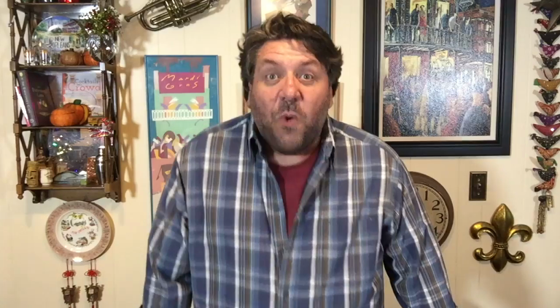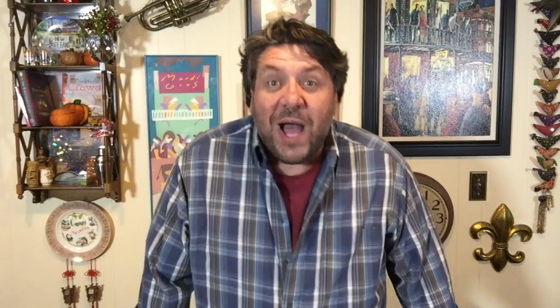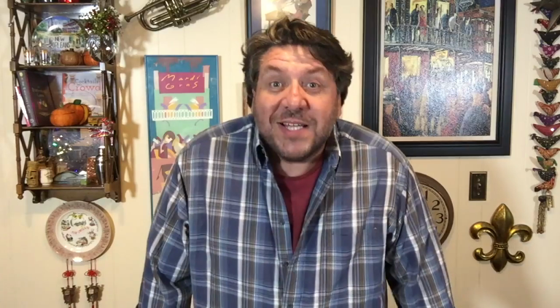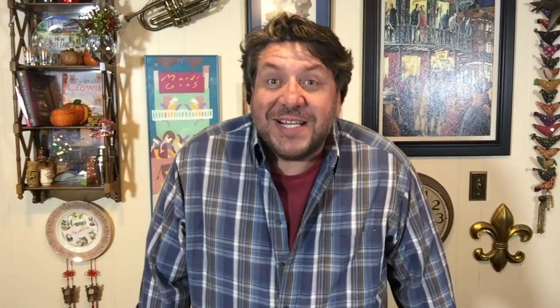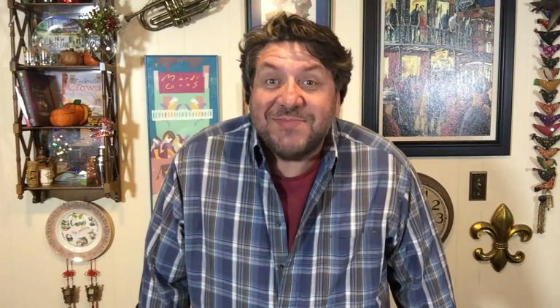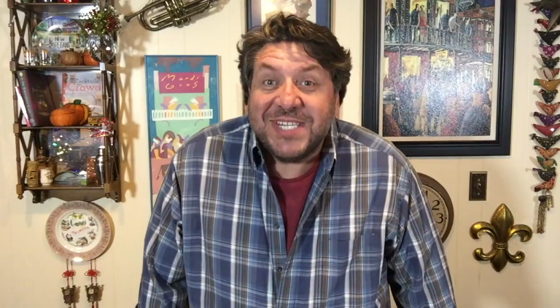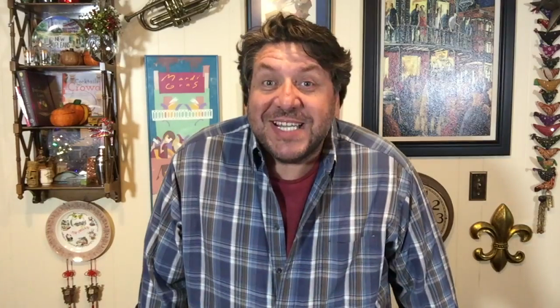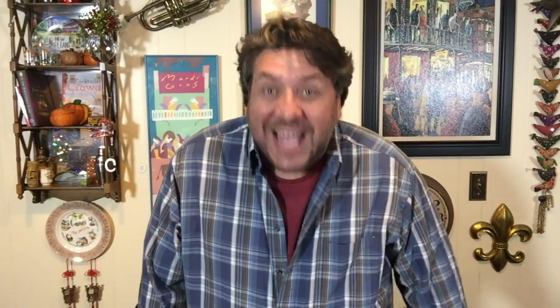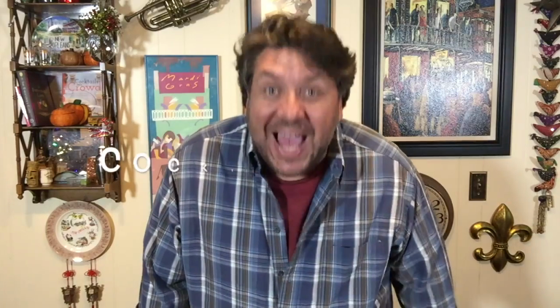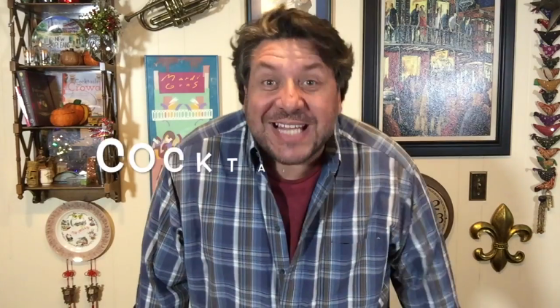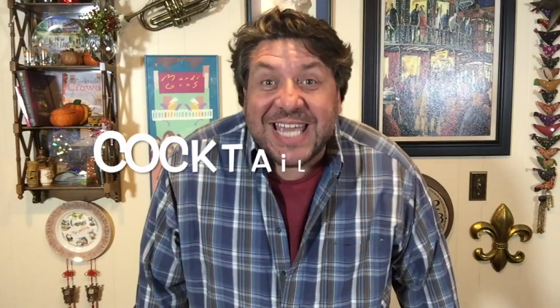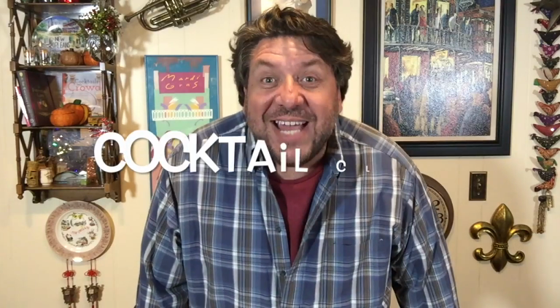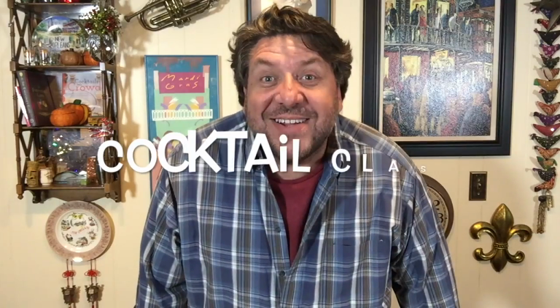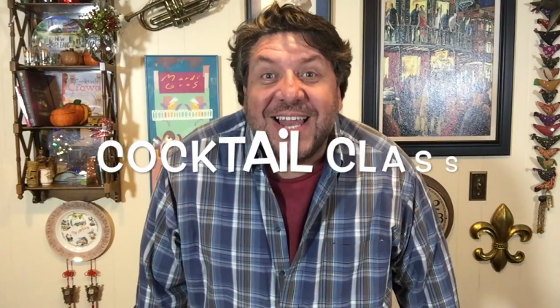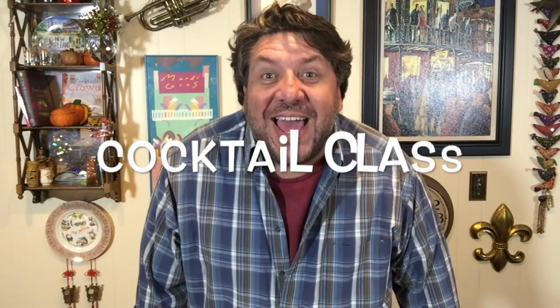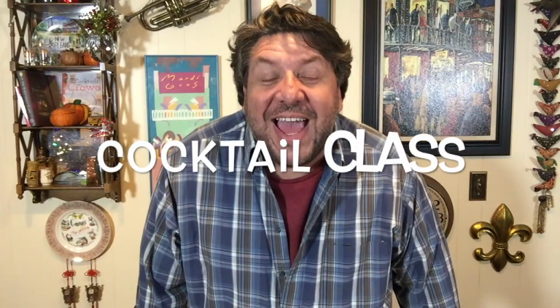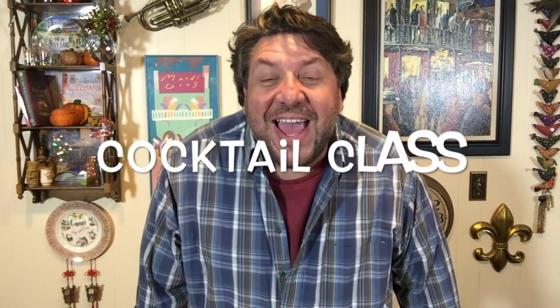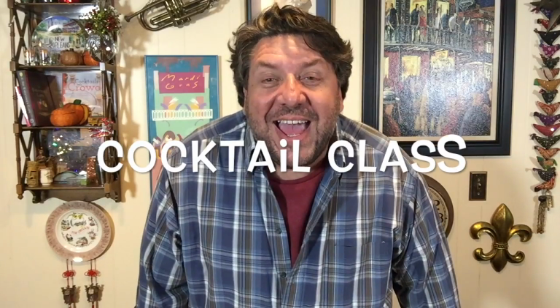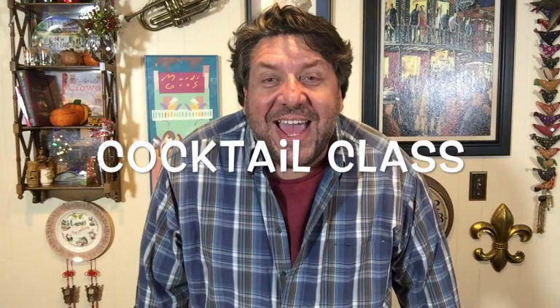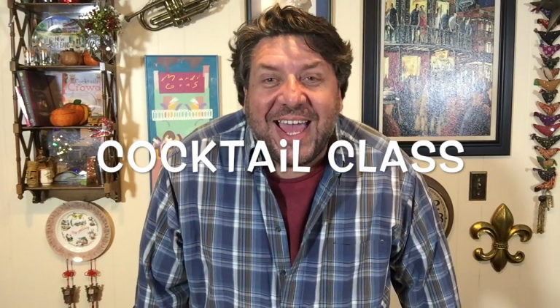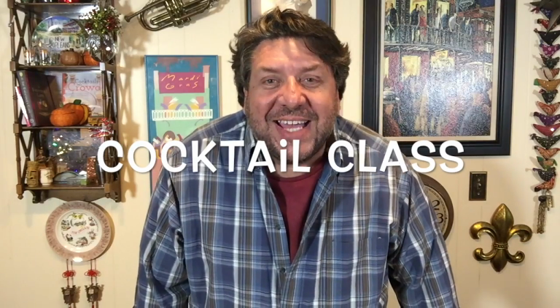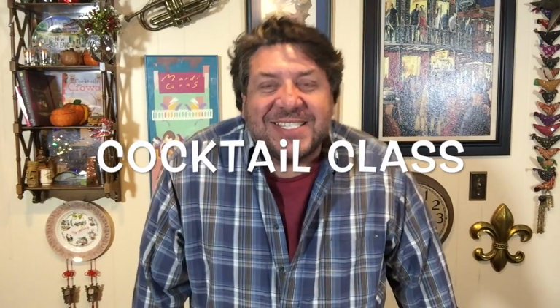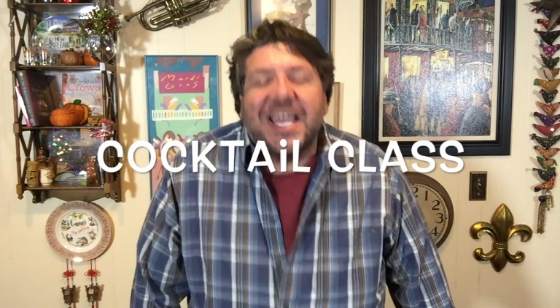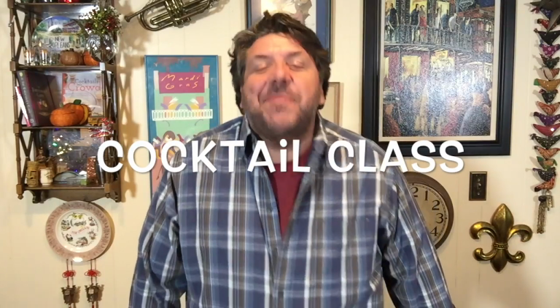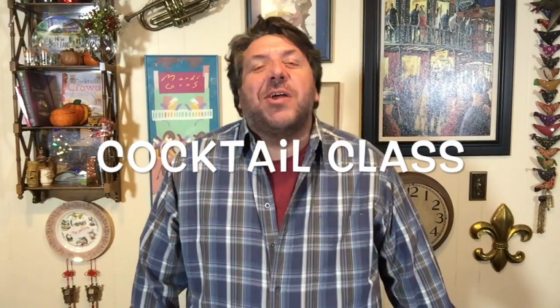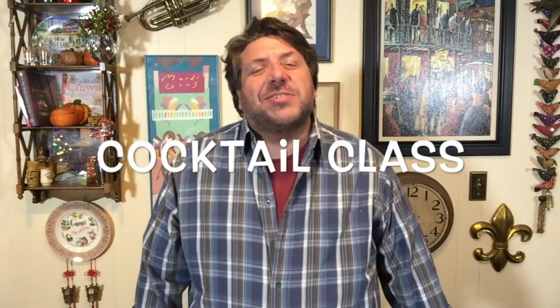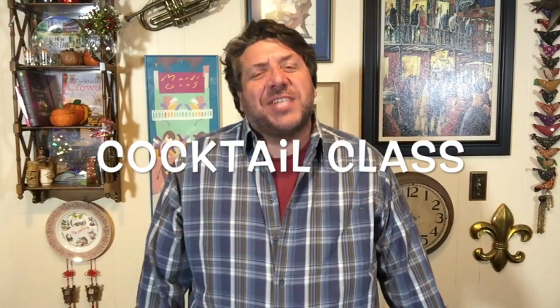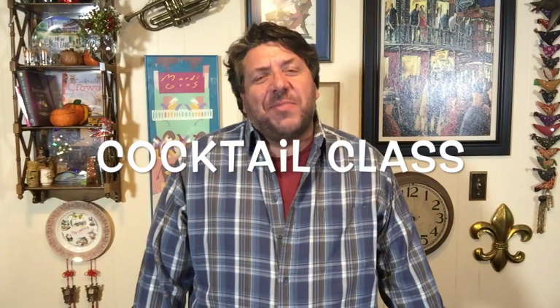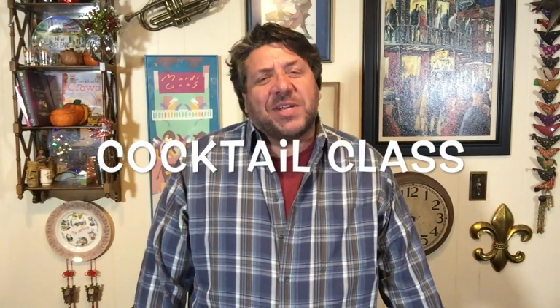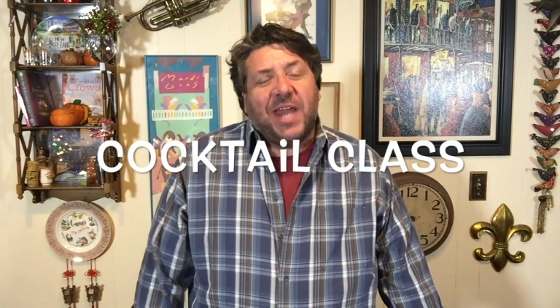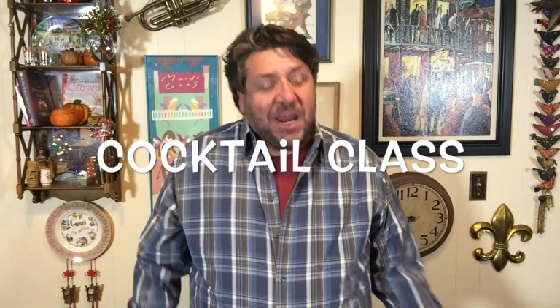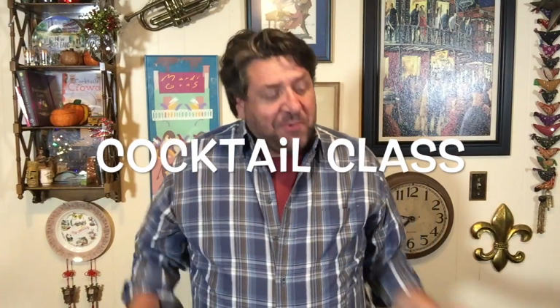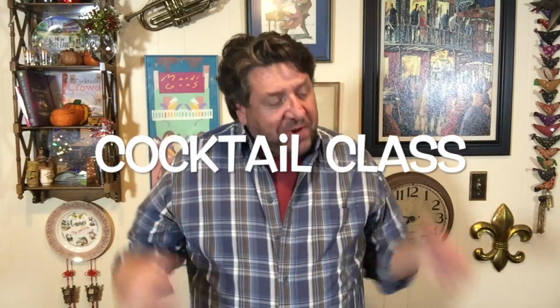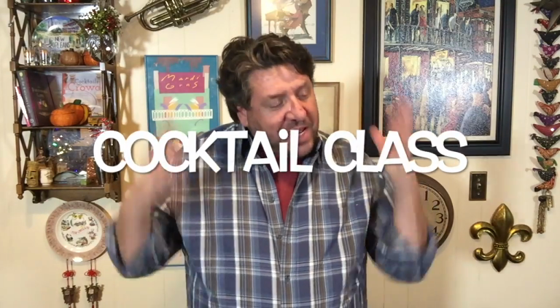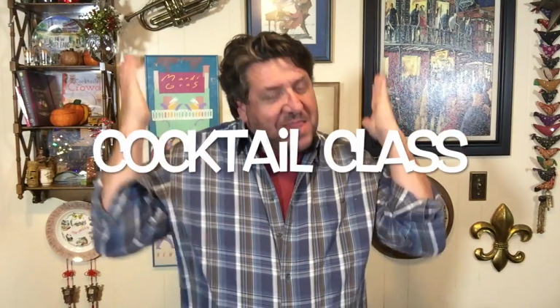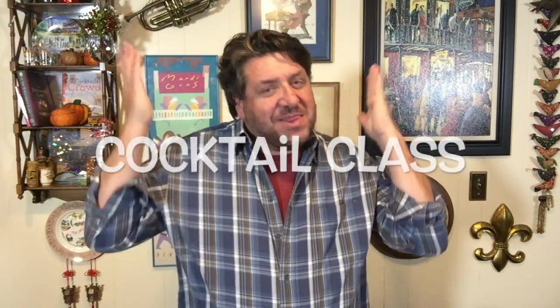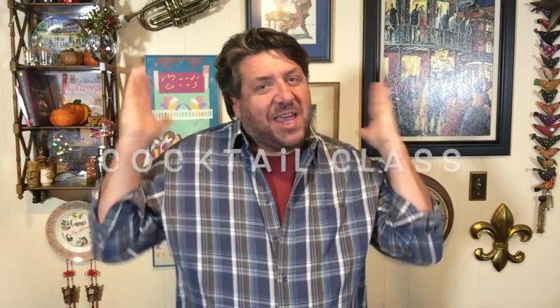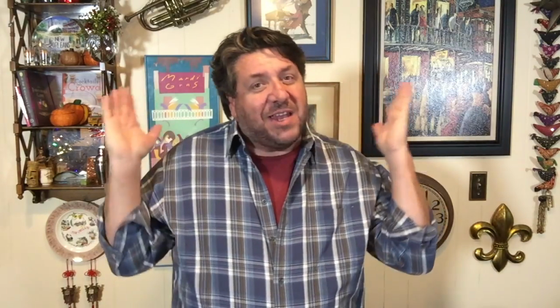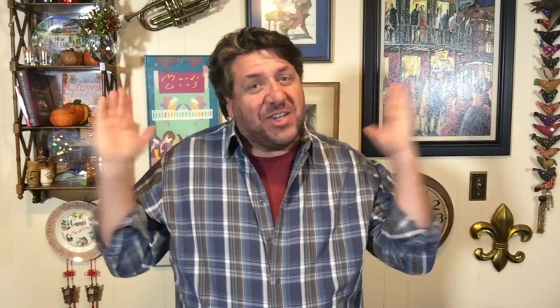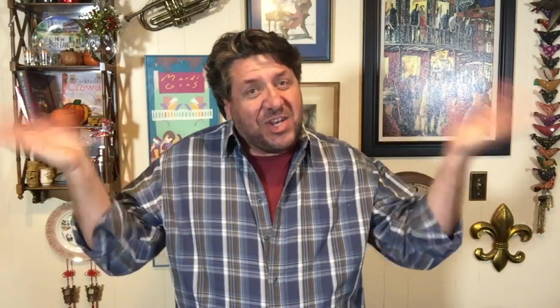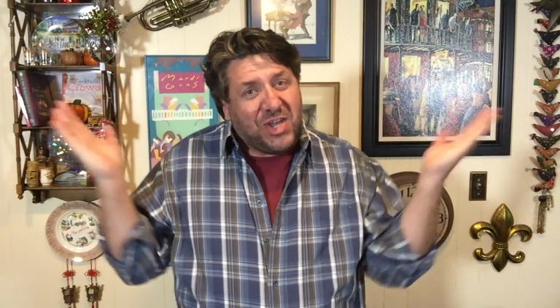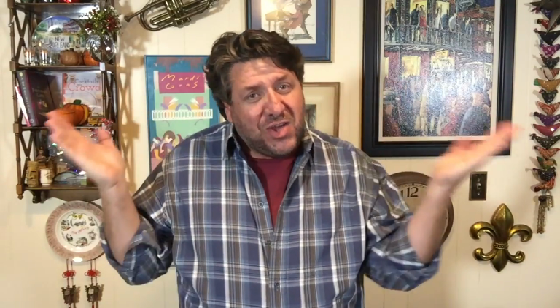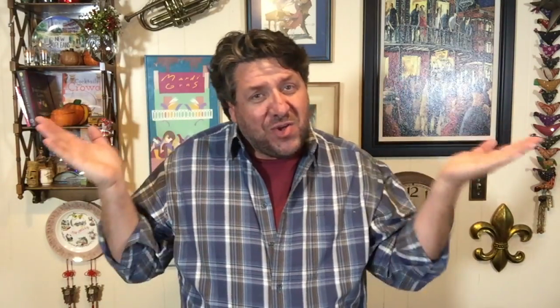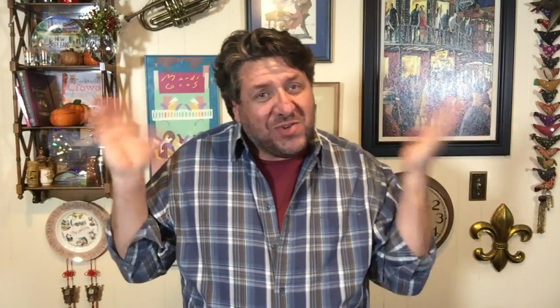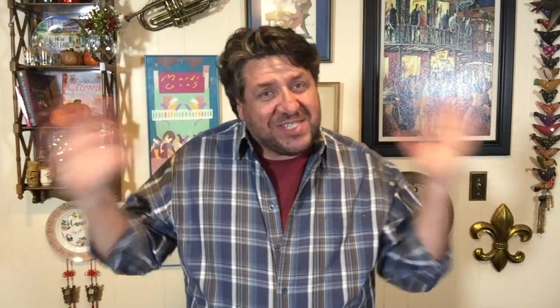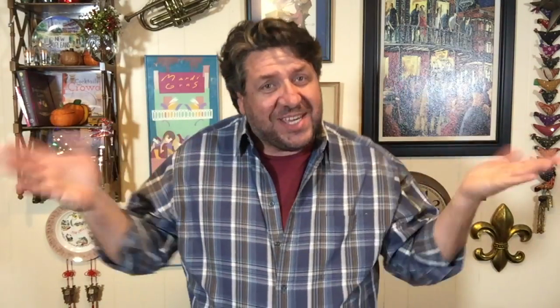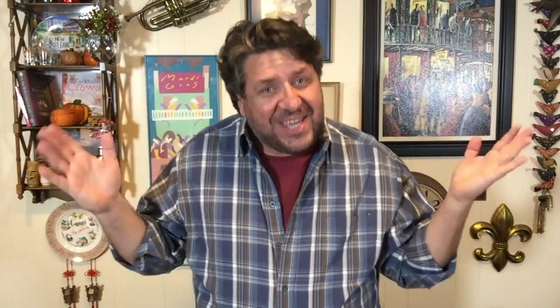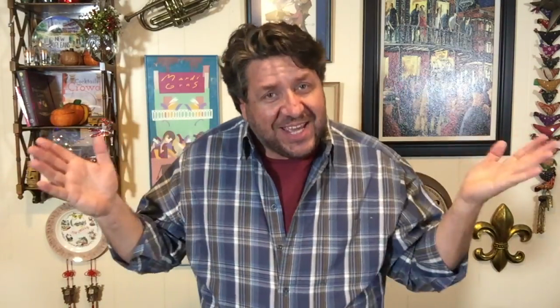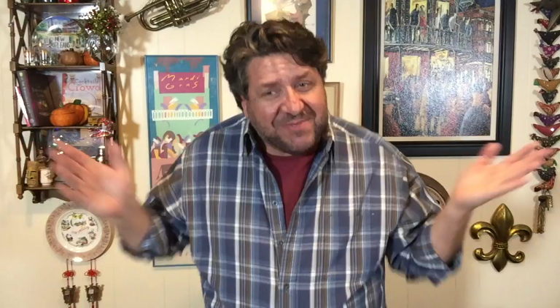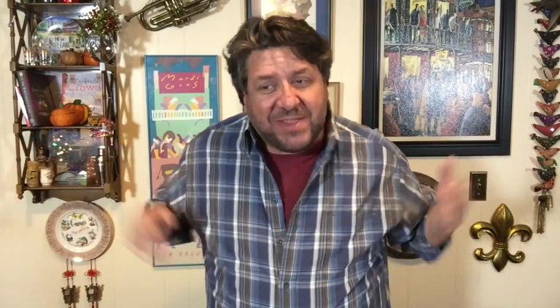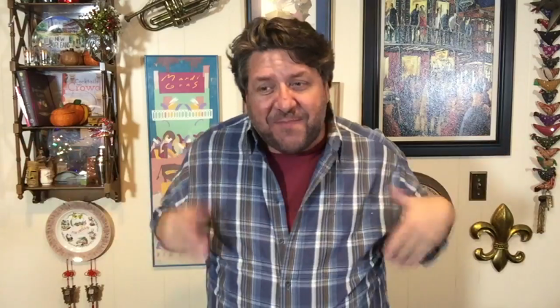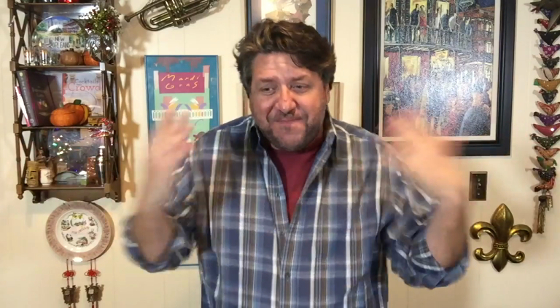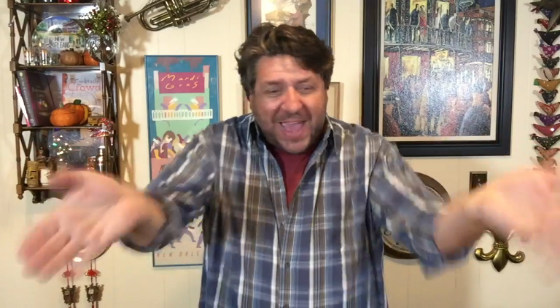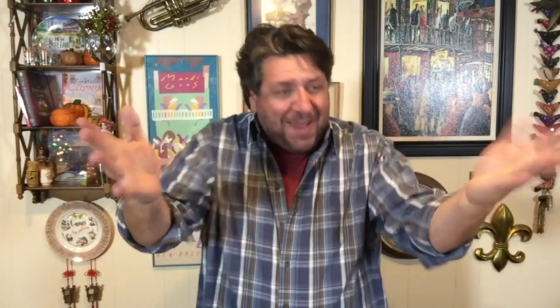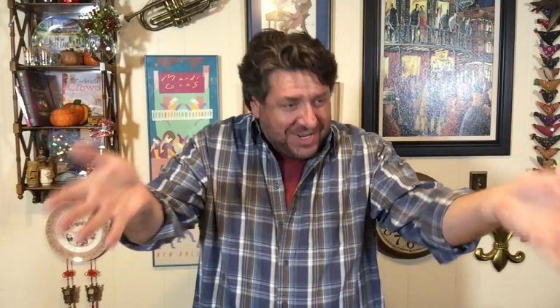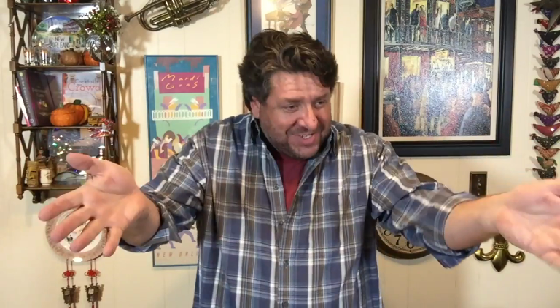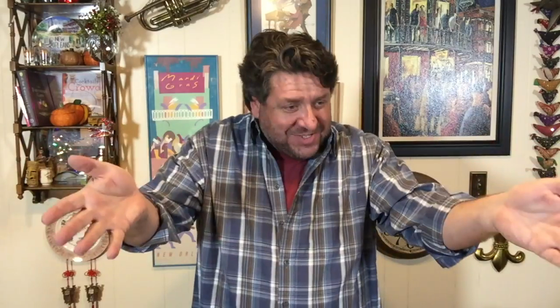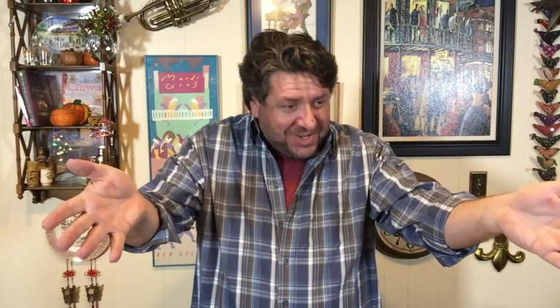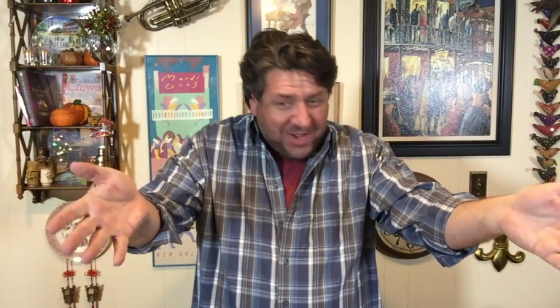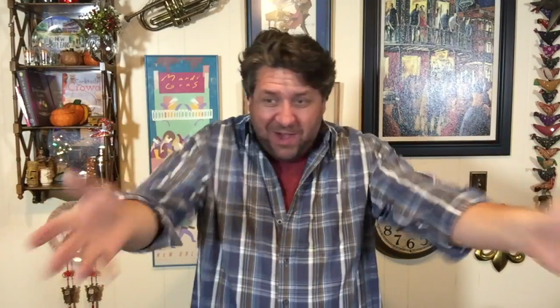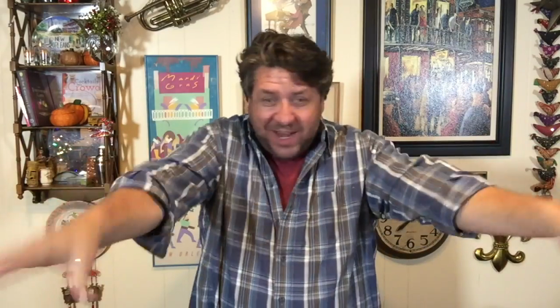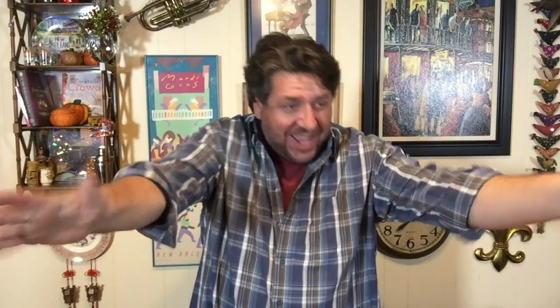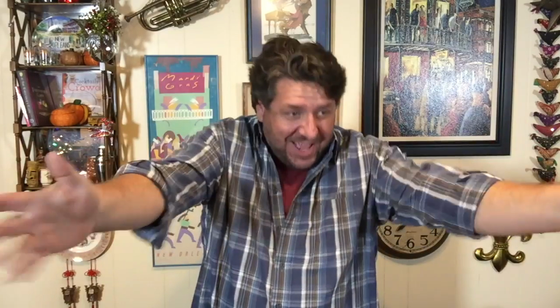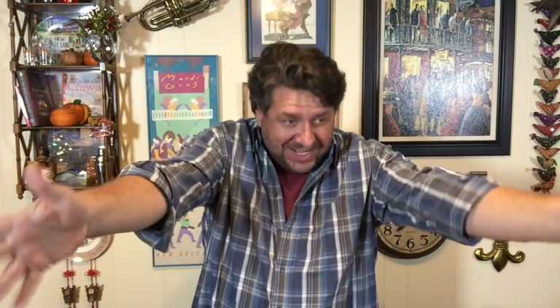Welcome to Cocktail Class. I'm your host Del McClain. We're in the new digs with a fabulous studio audience.